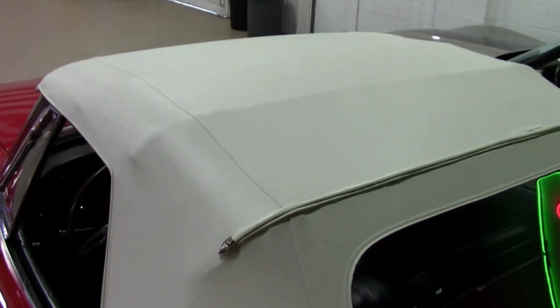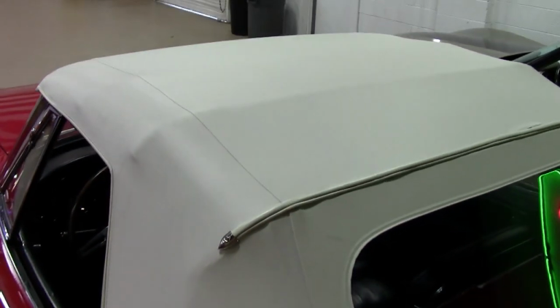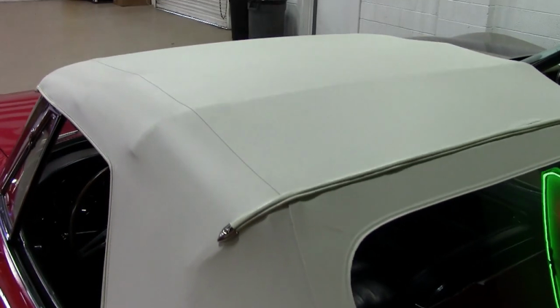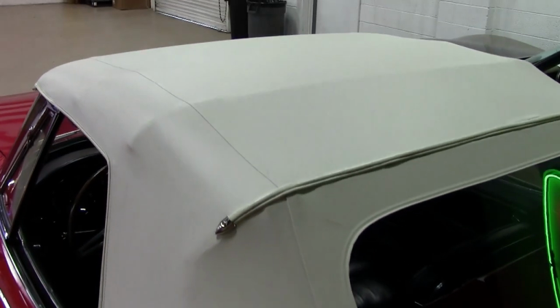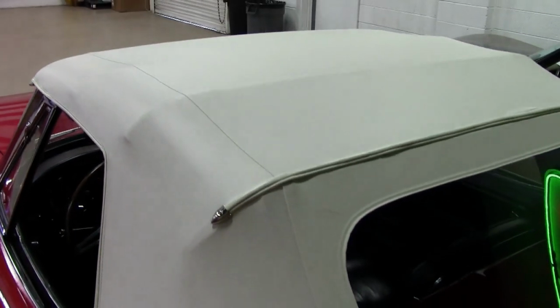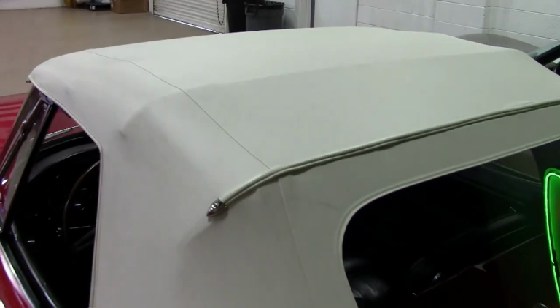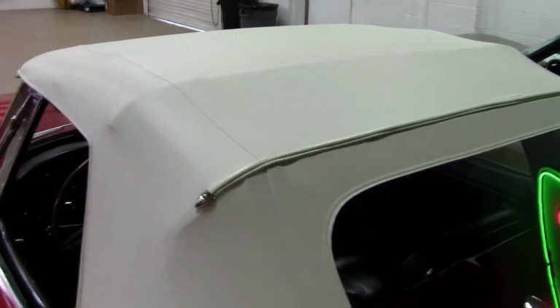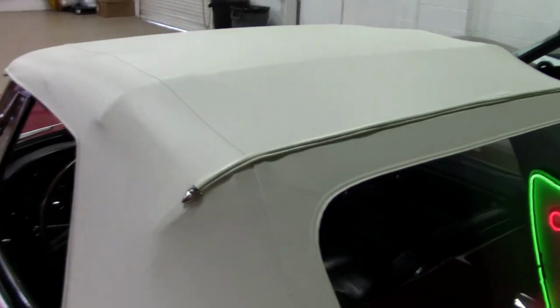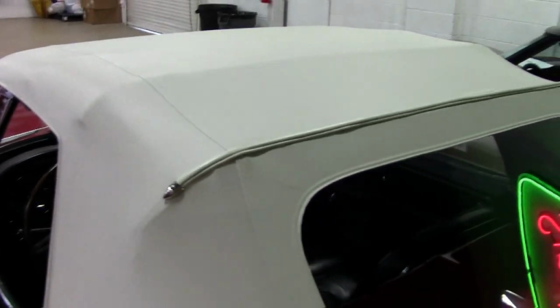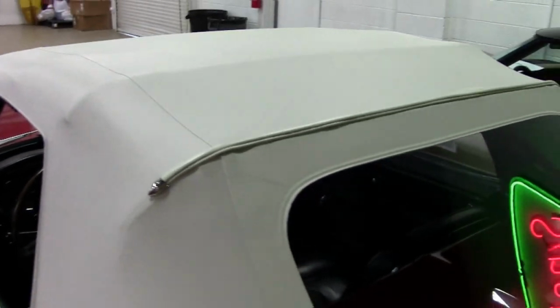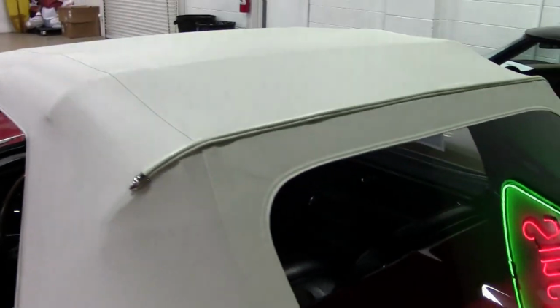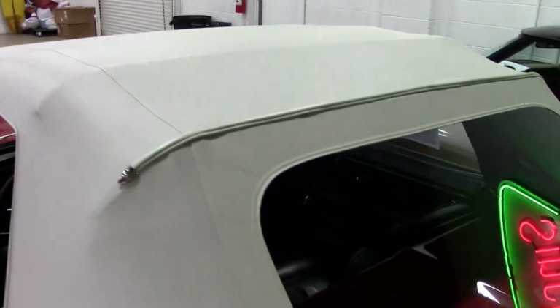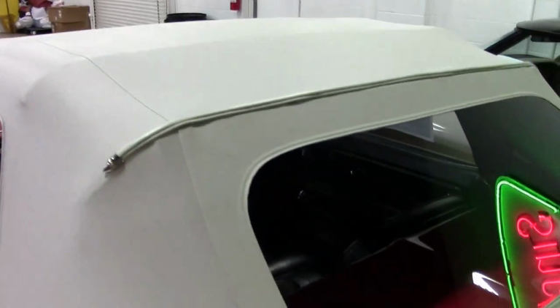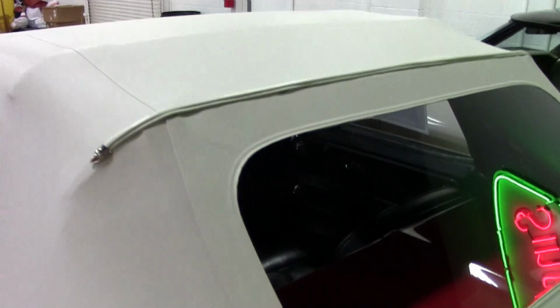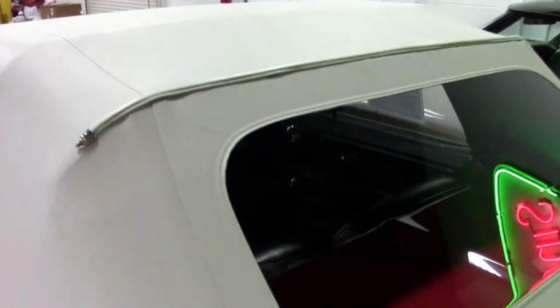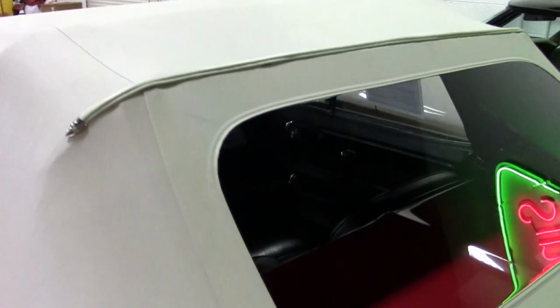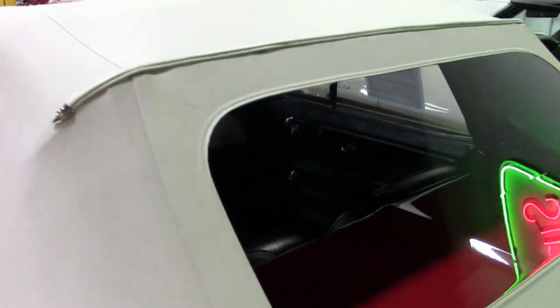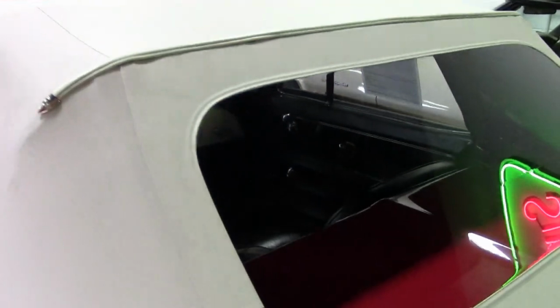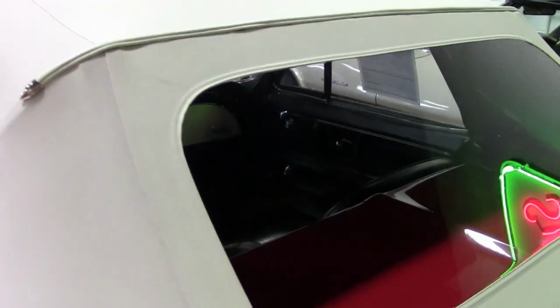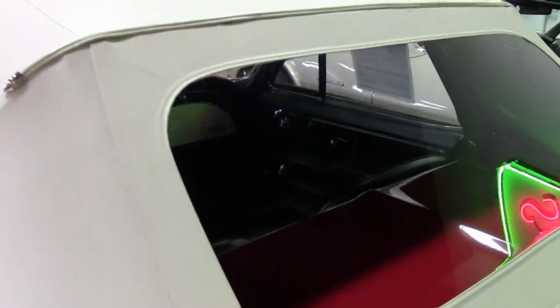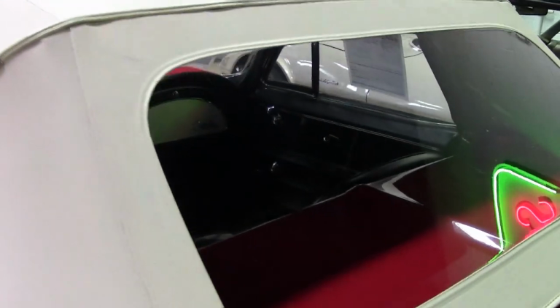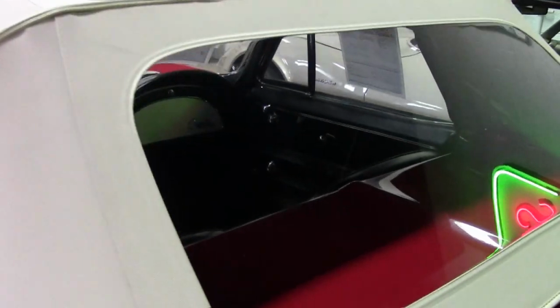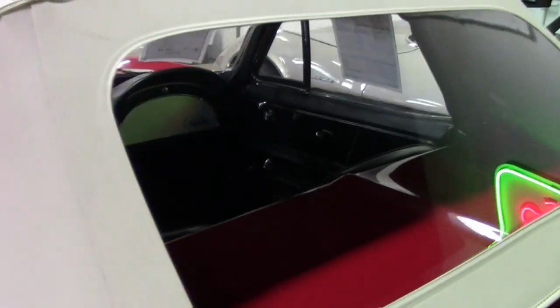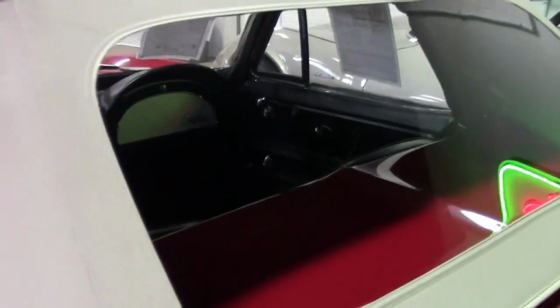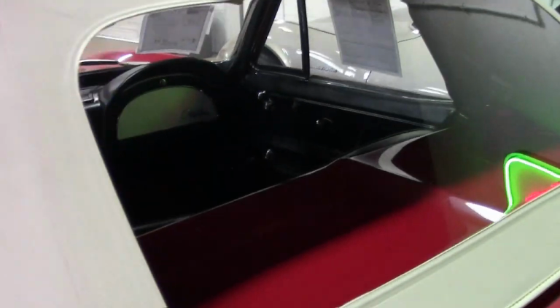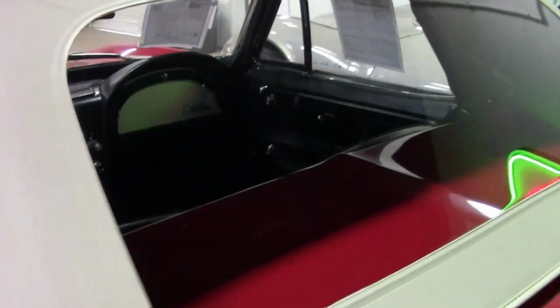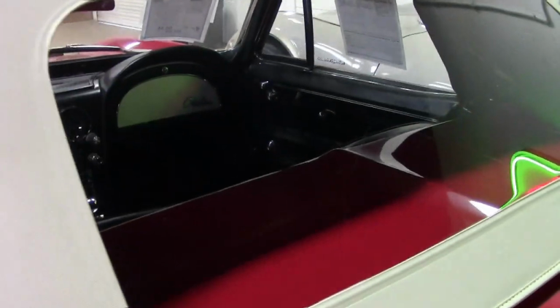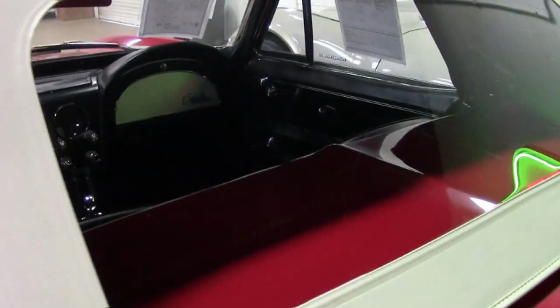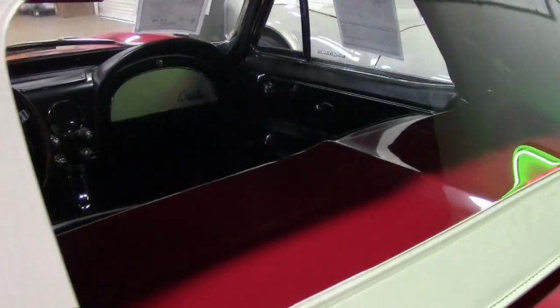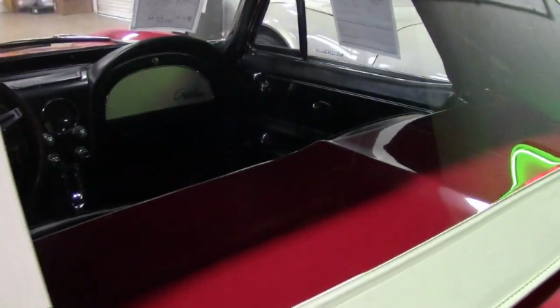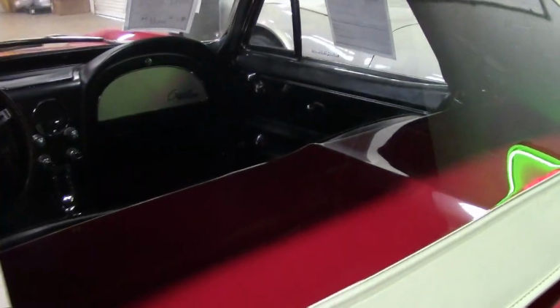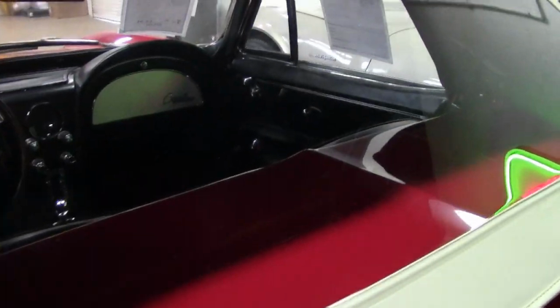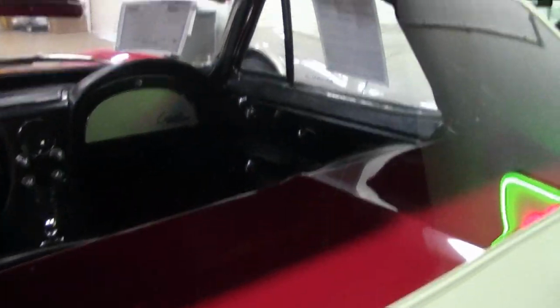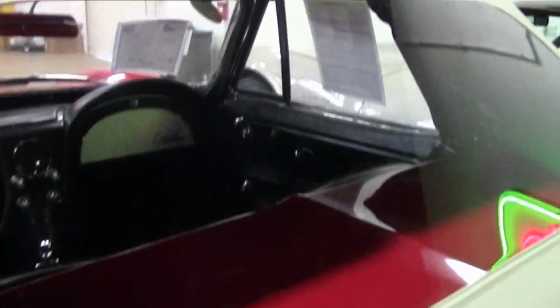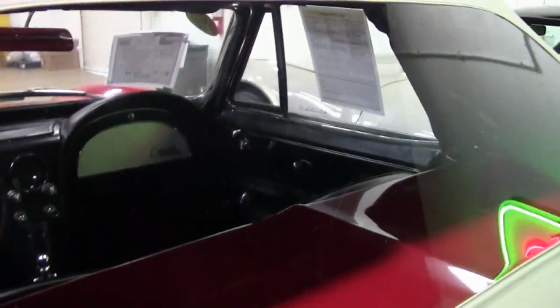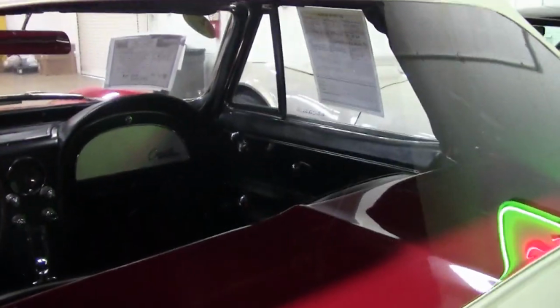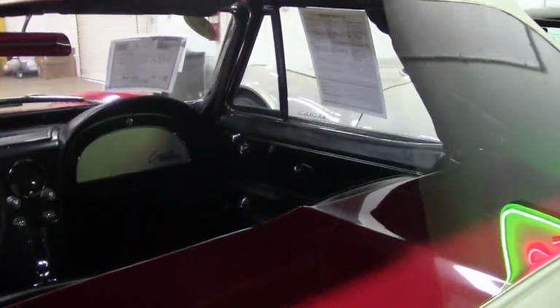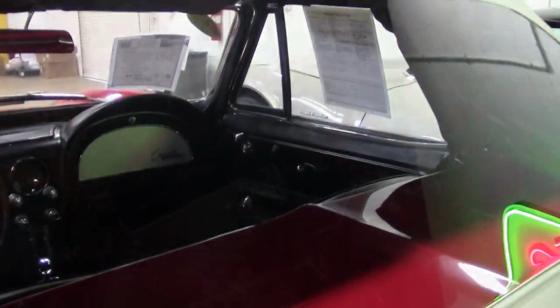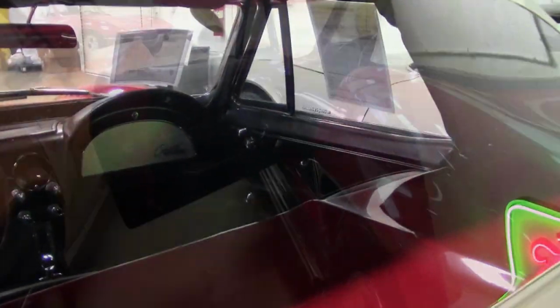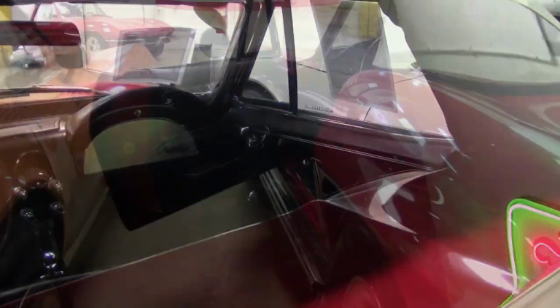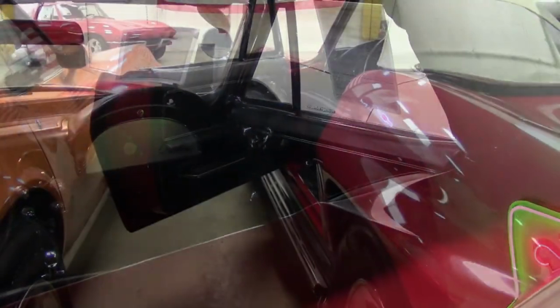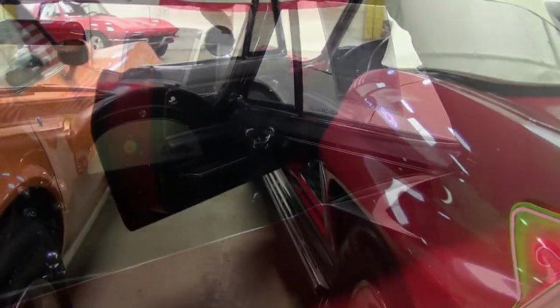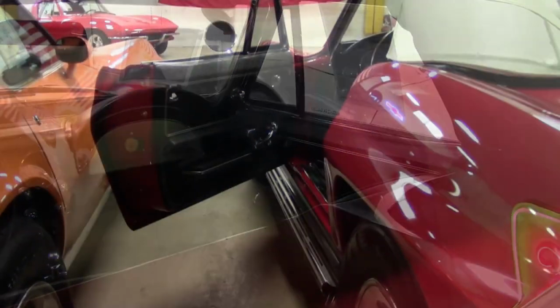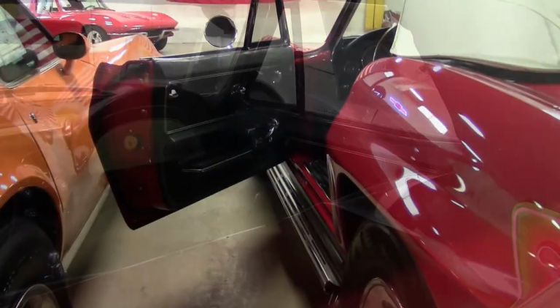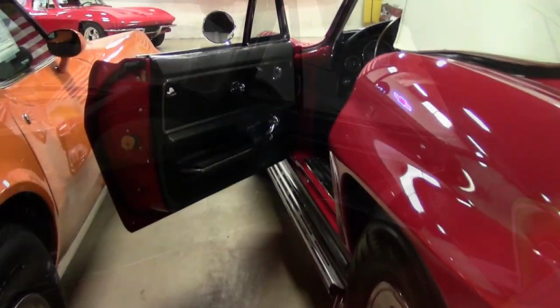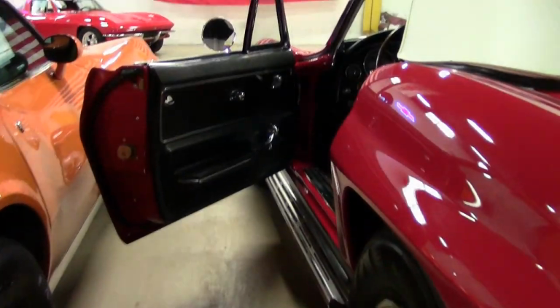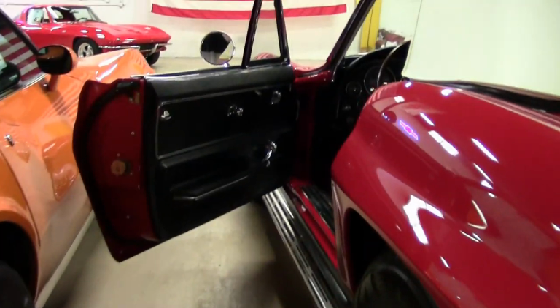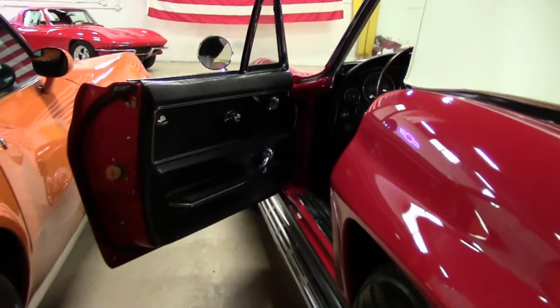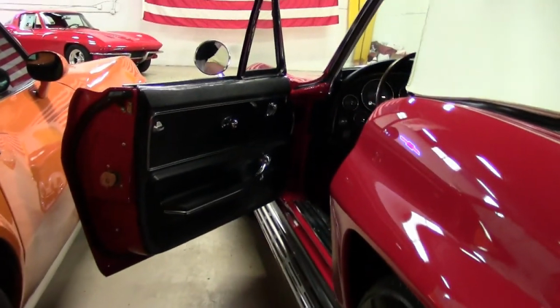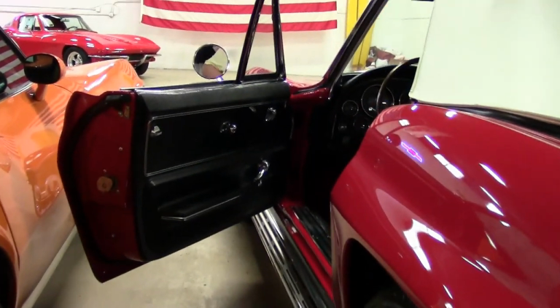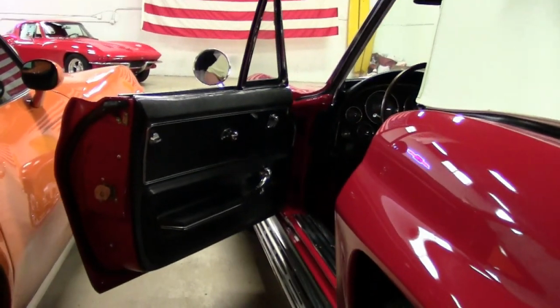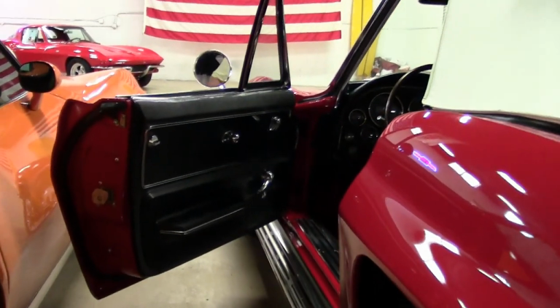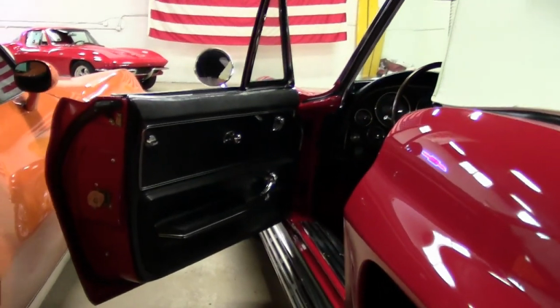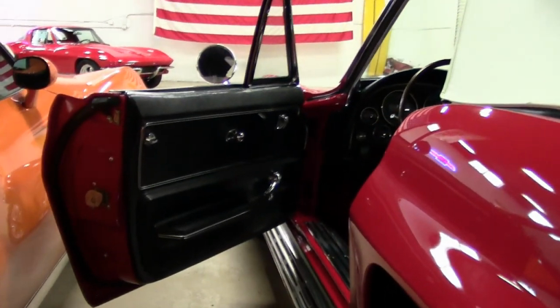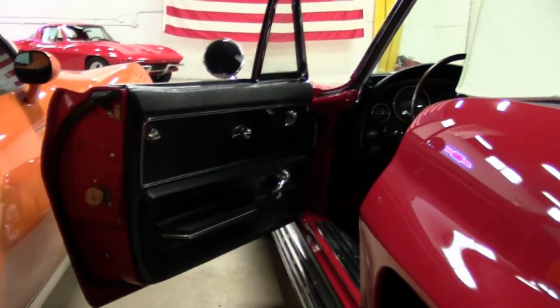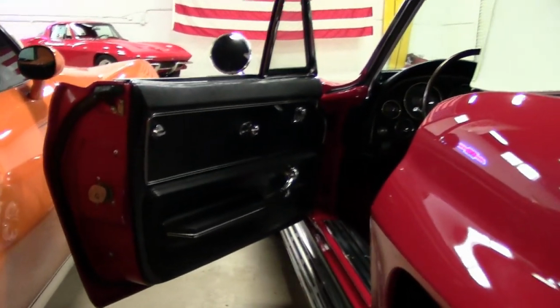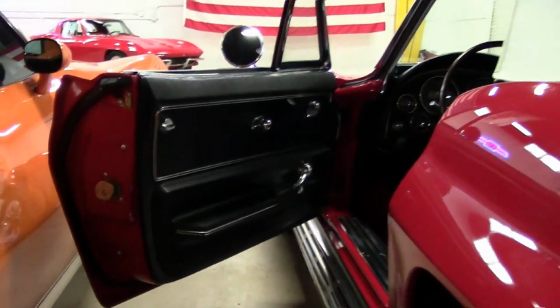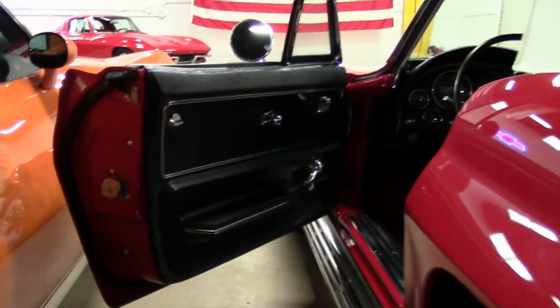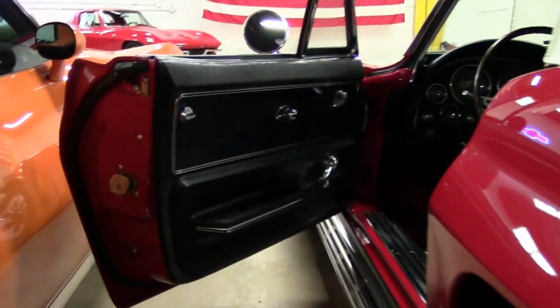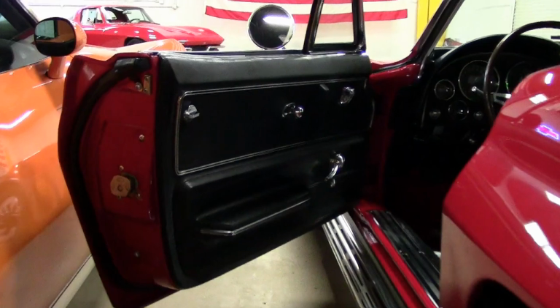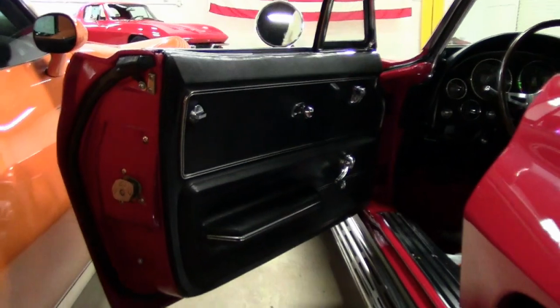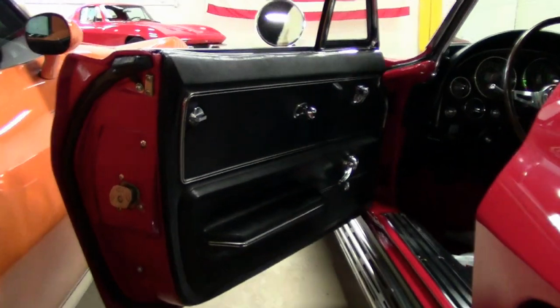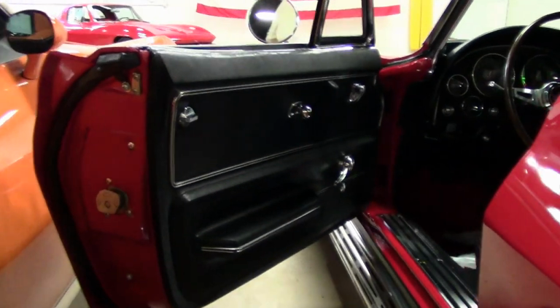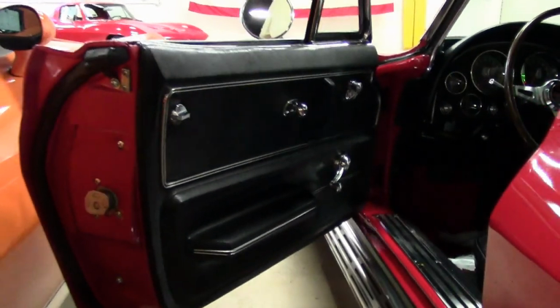This is a beautiful car — a classic Corvette, a beautiful 1965 red convertible with that gorgeous white top.